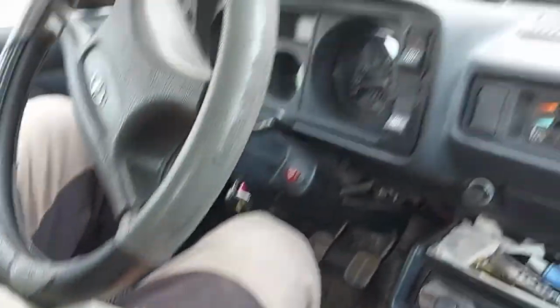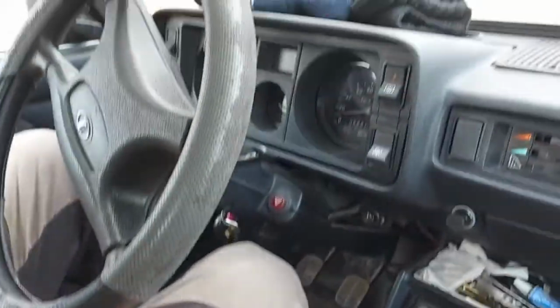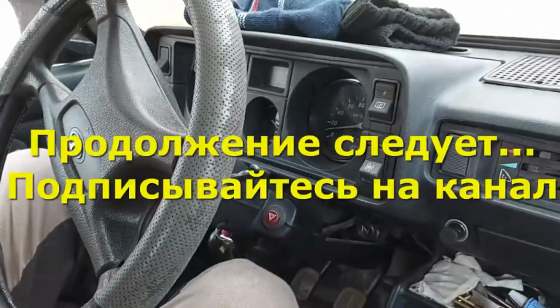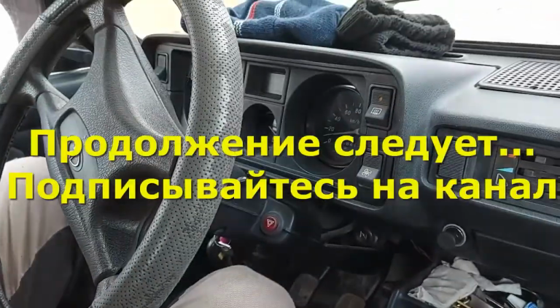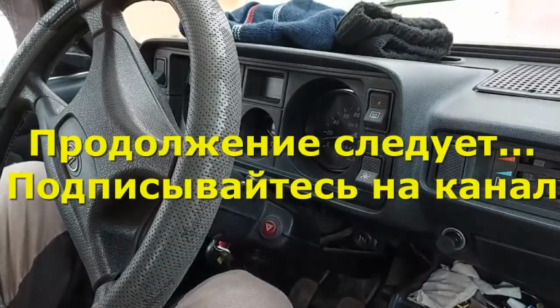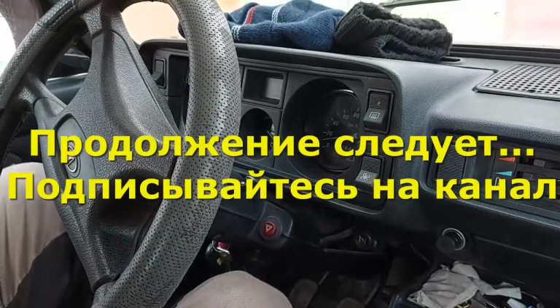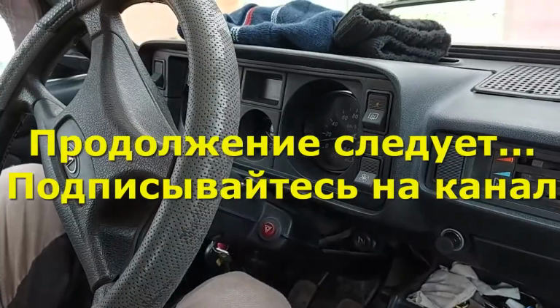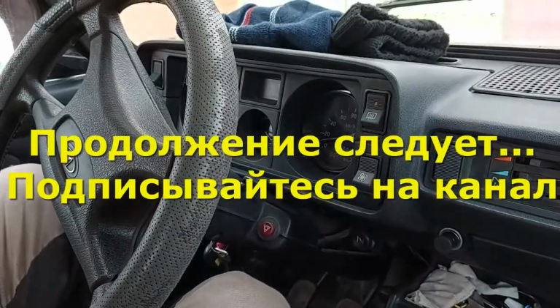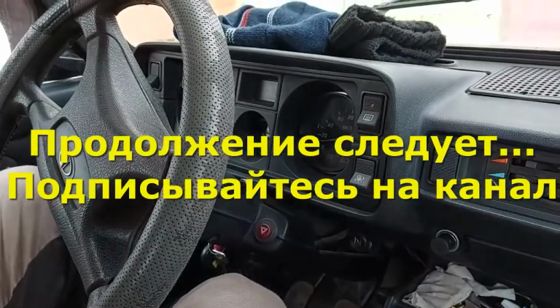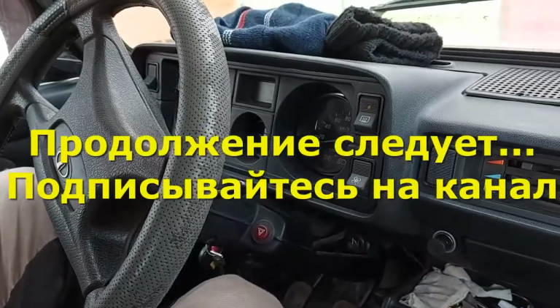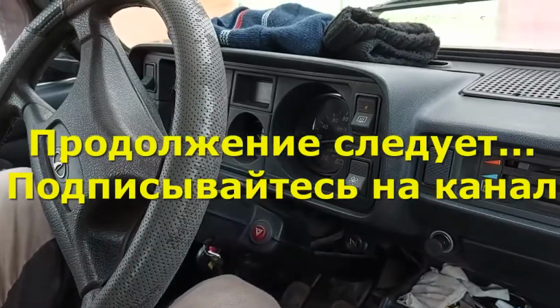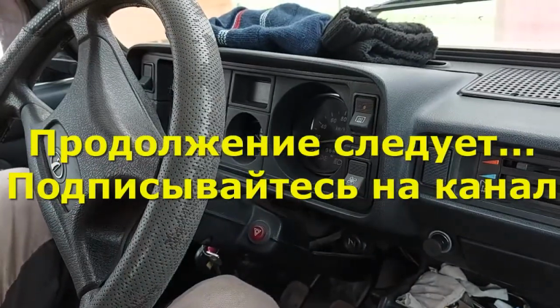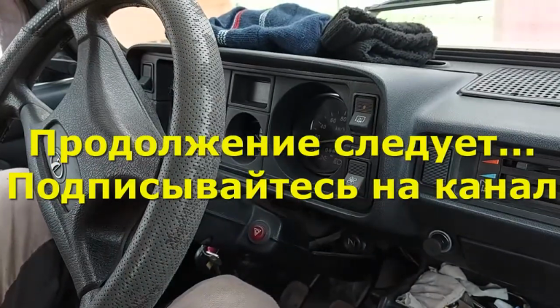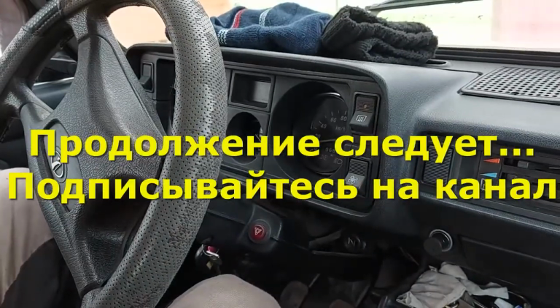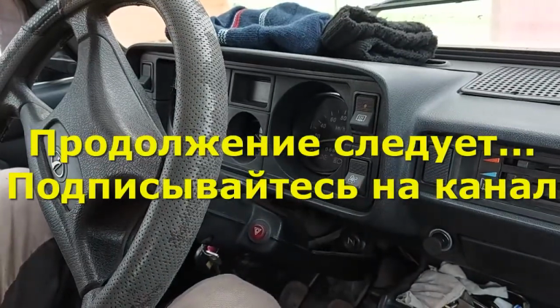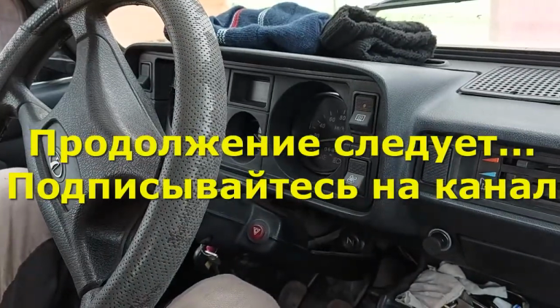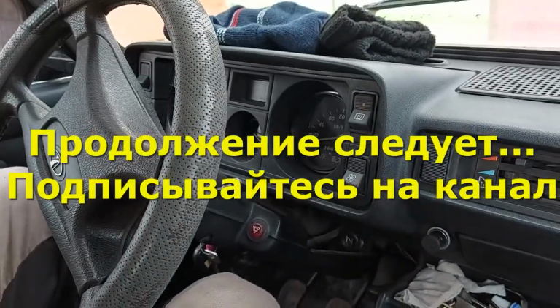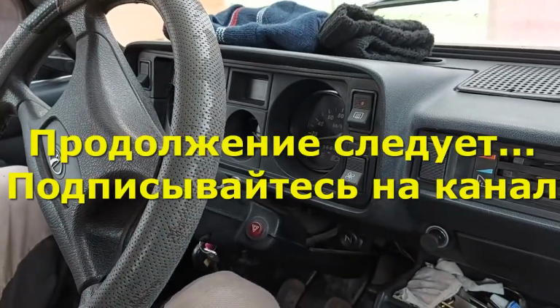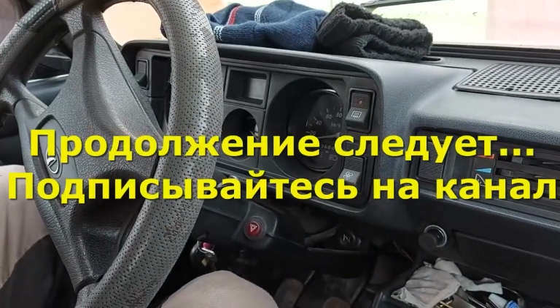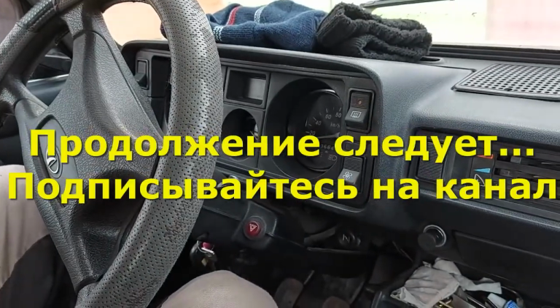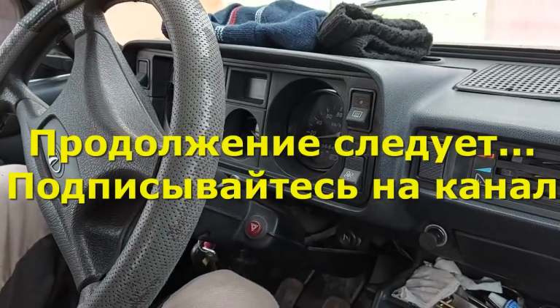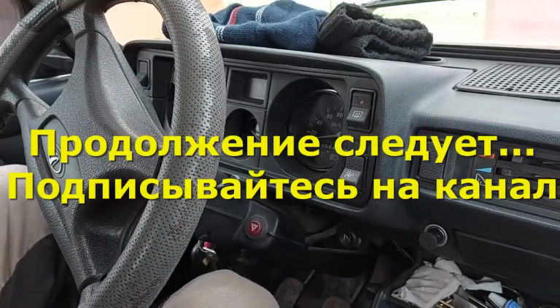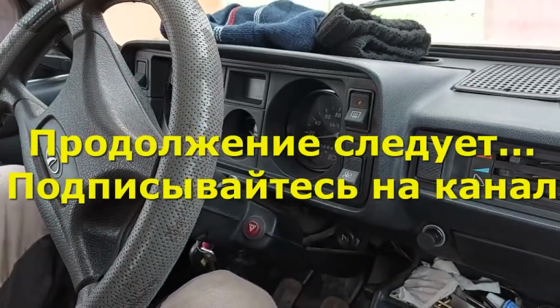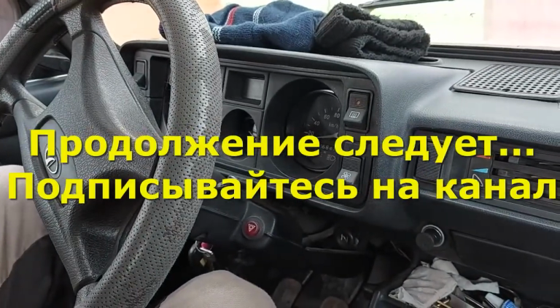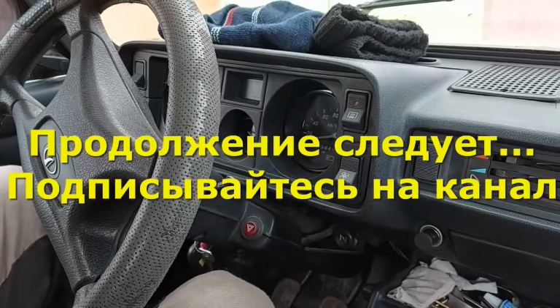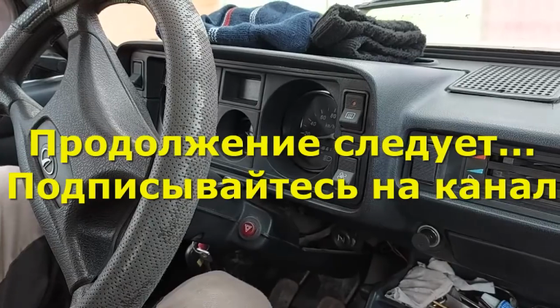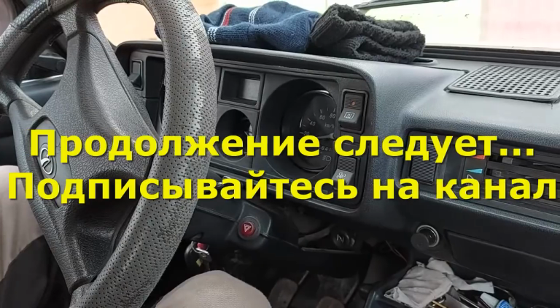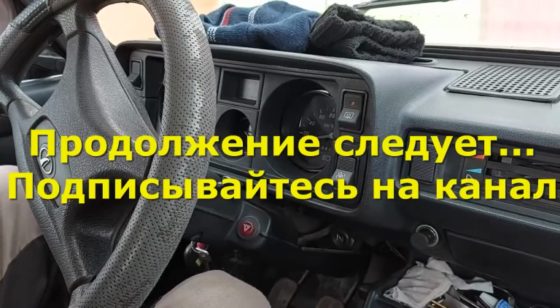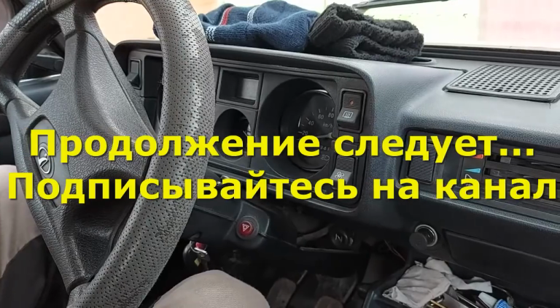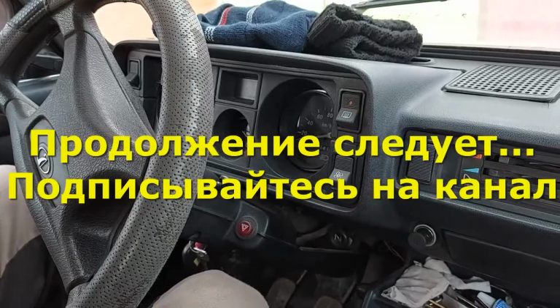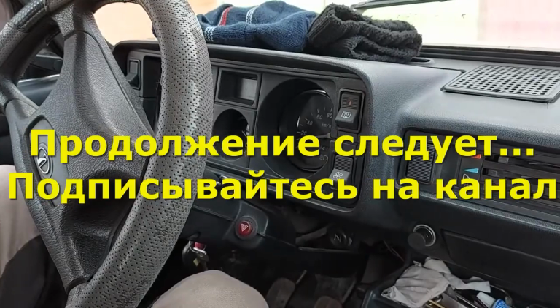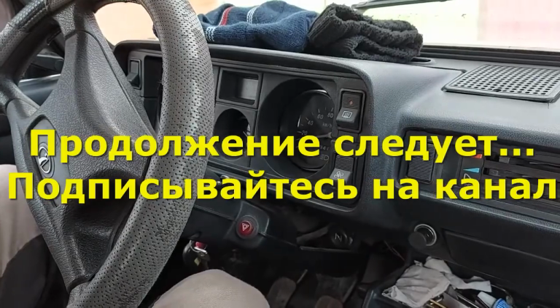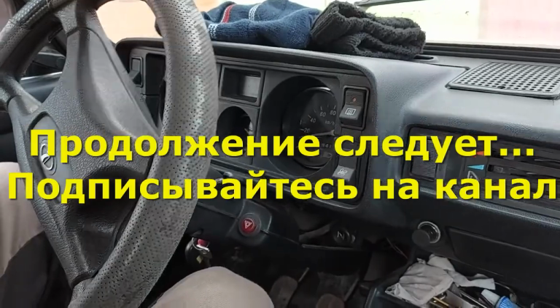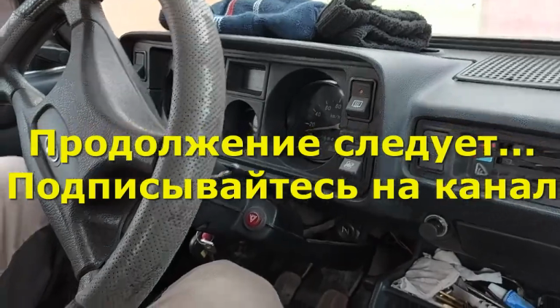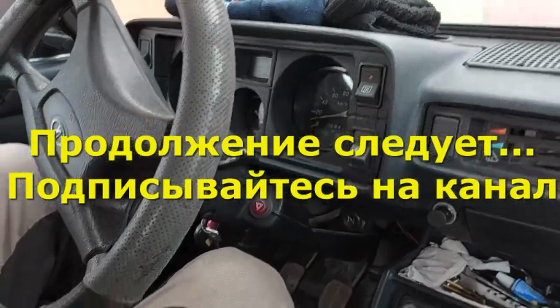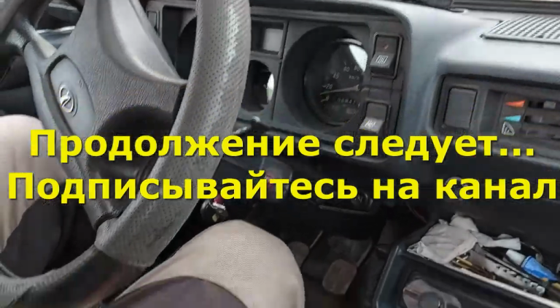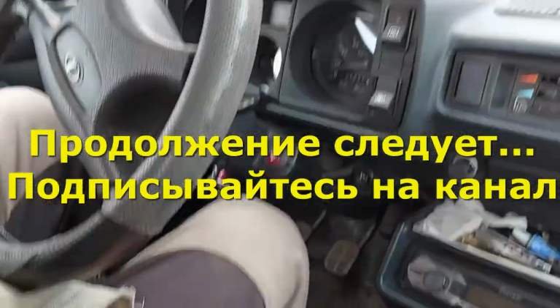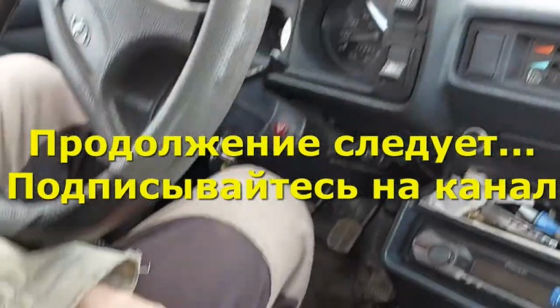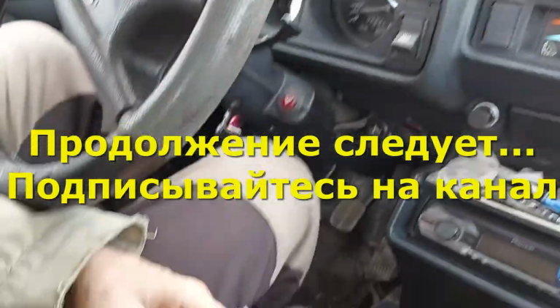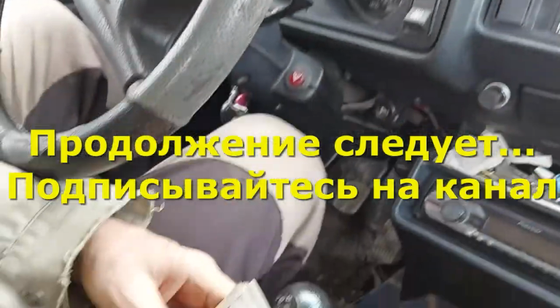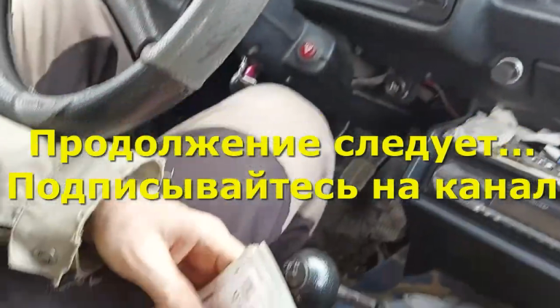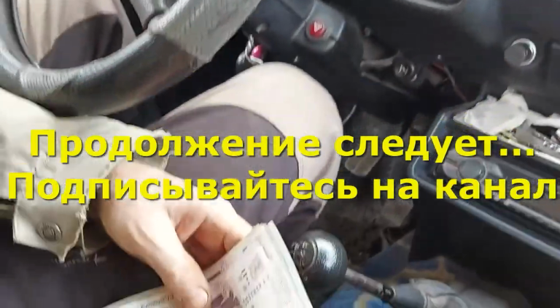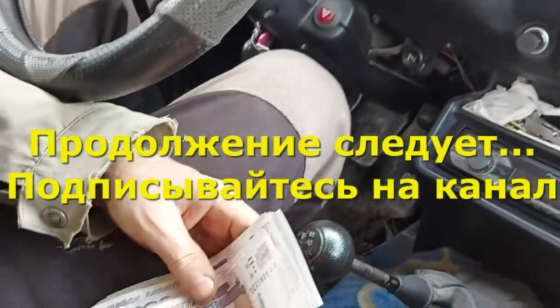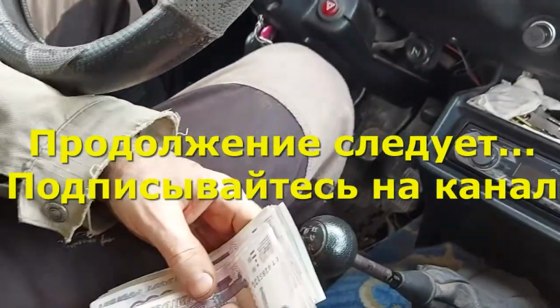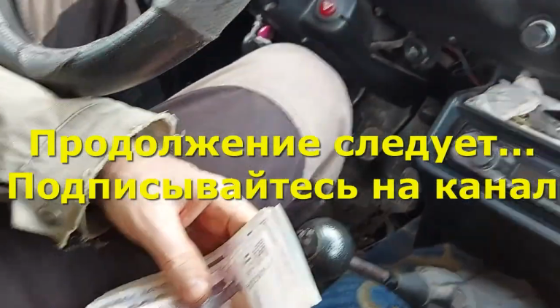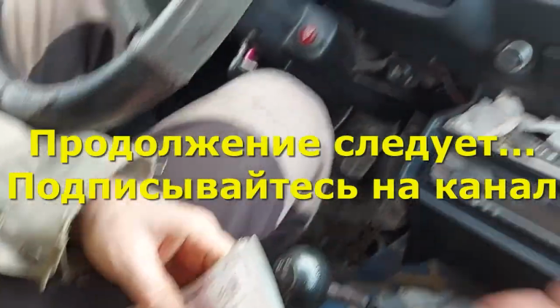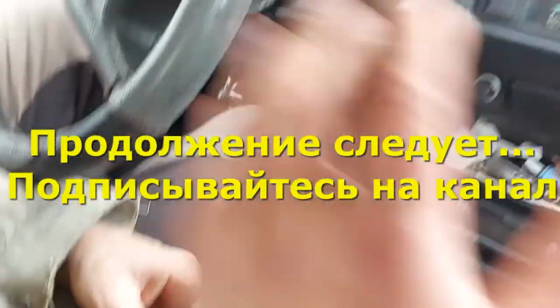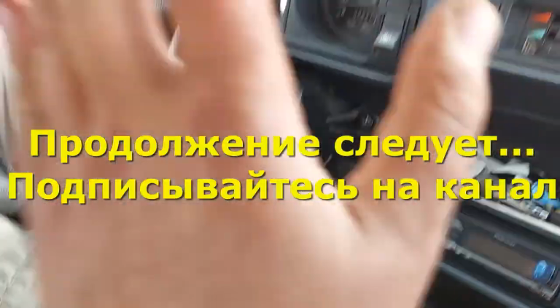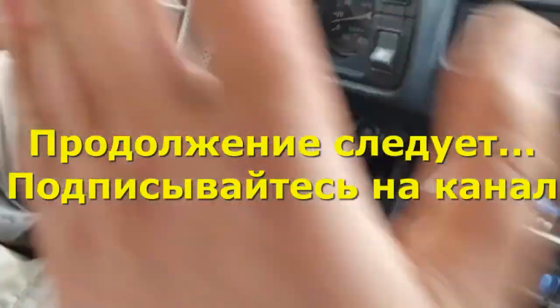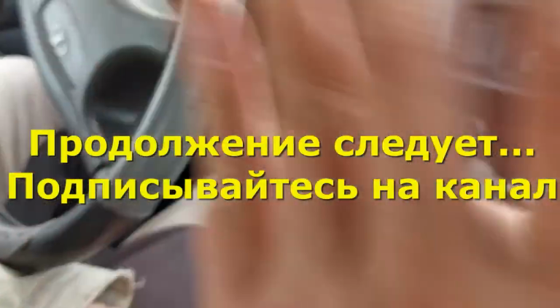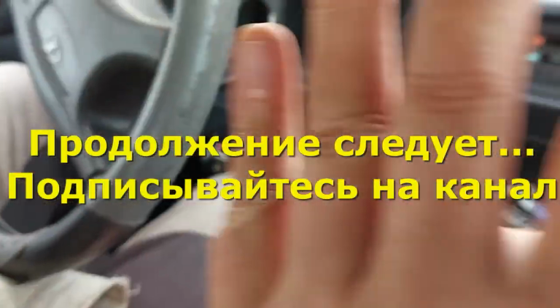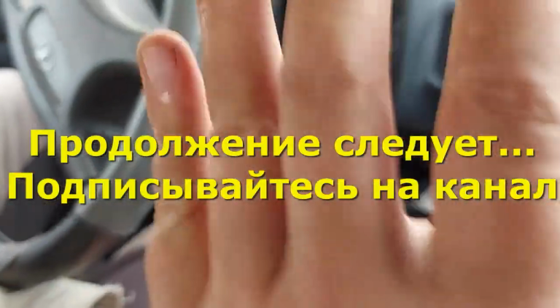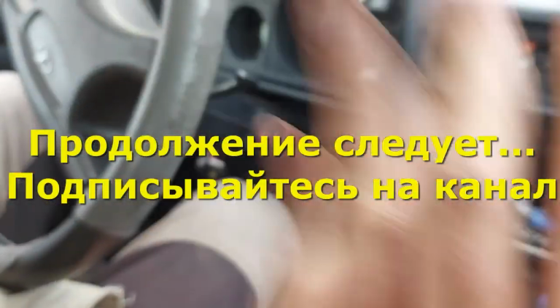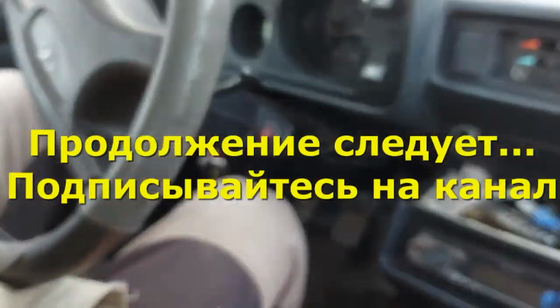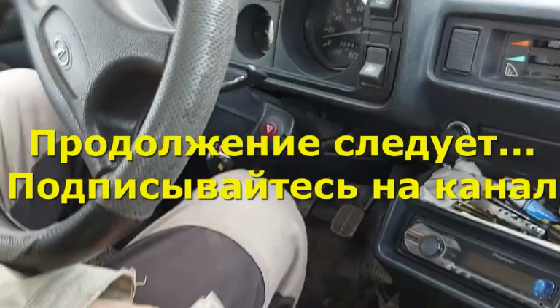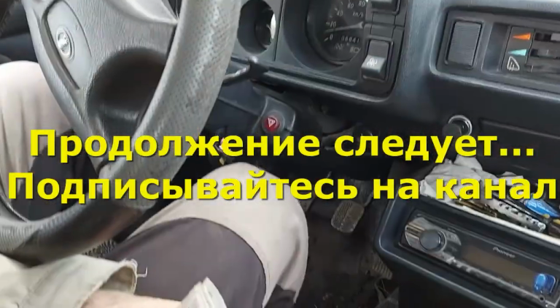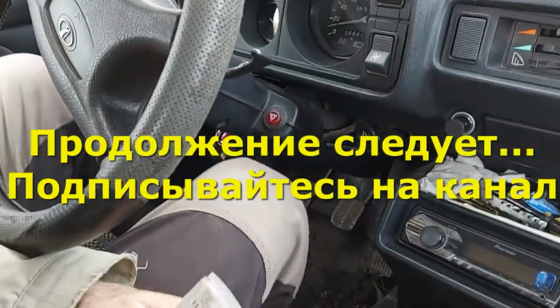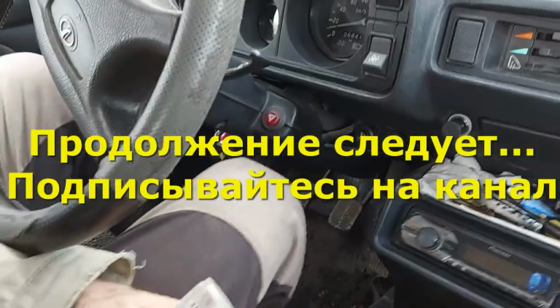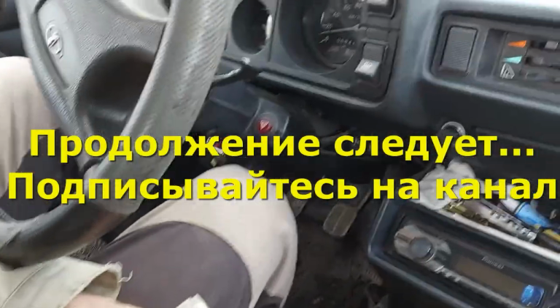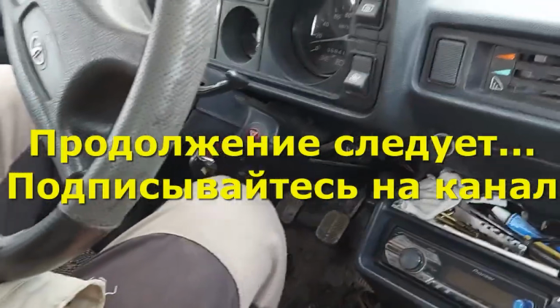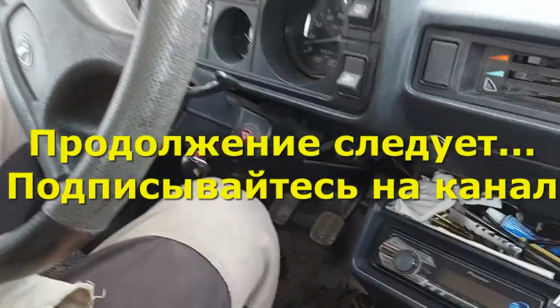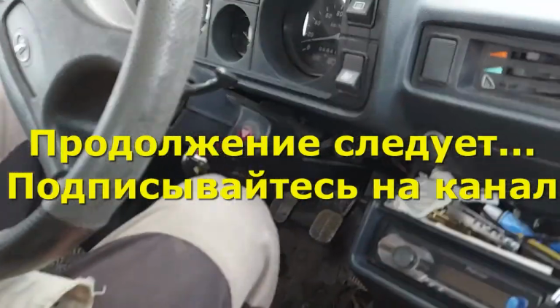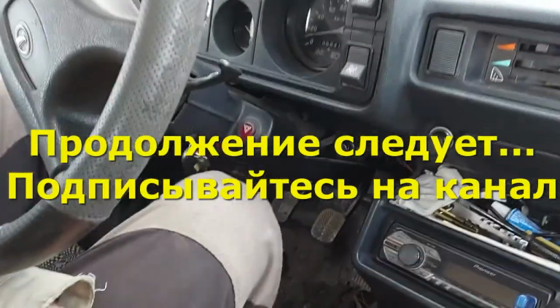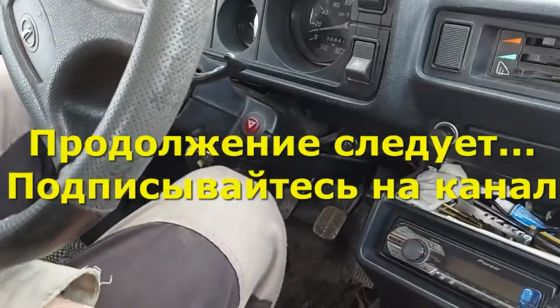Поэтому подписывайтесь на канал. Впереди будет много интересного. Всем пока и до новых встреч.